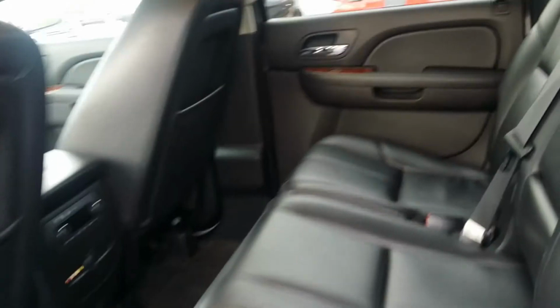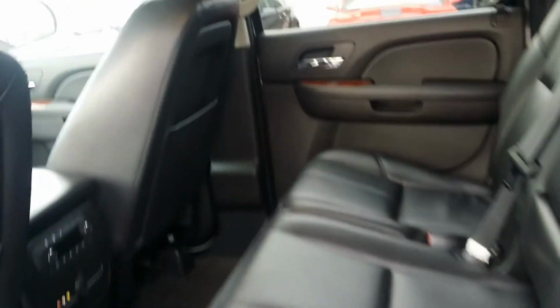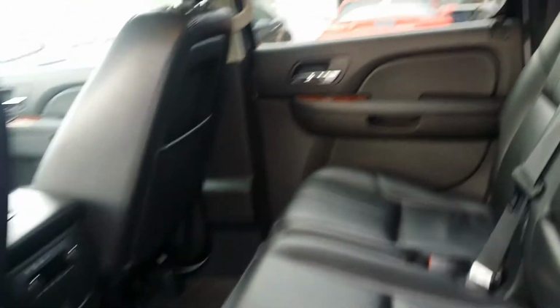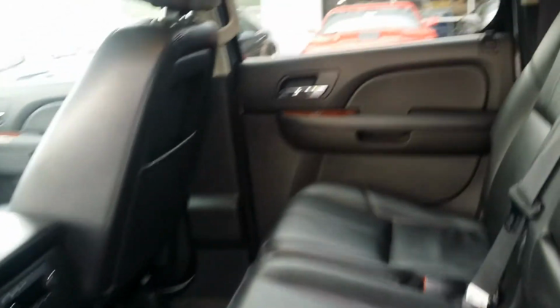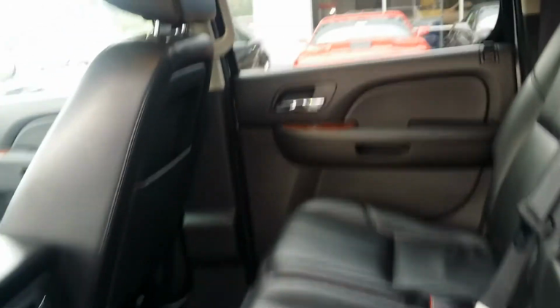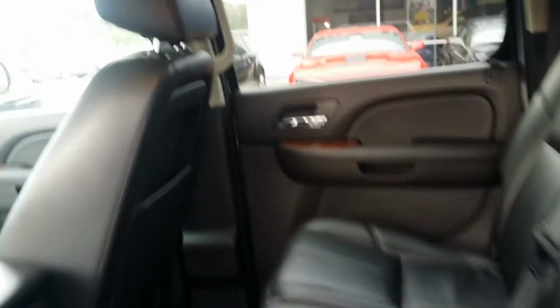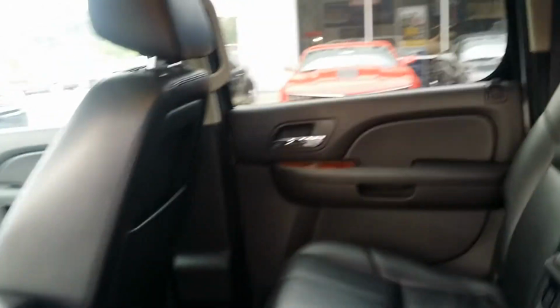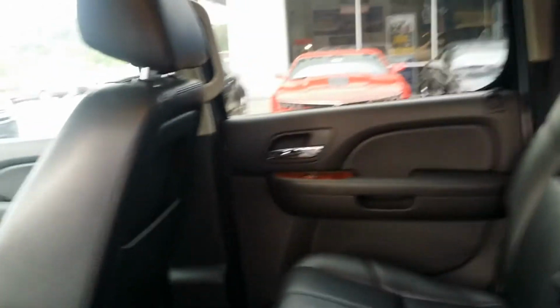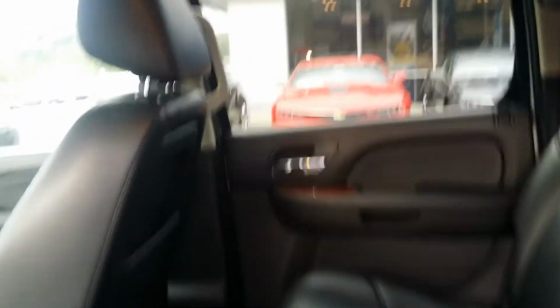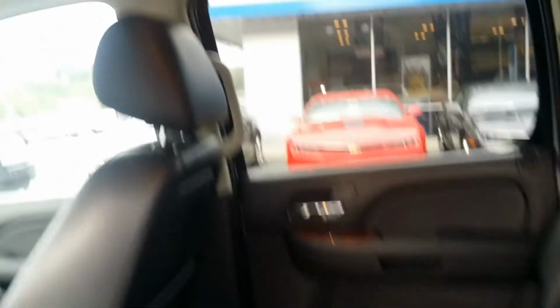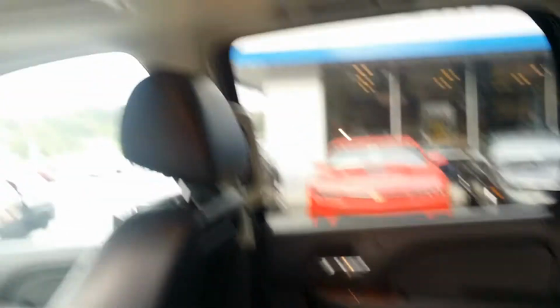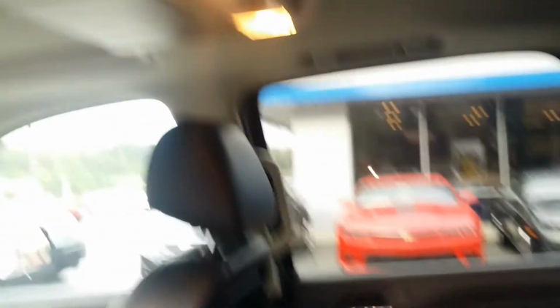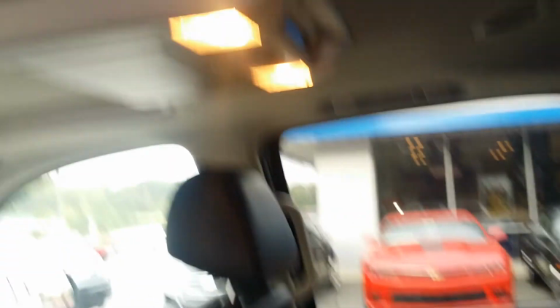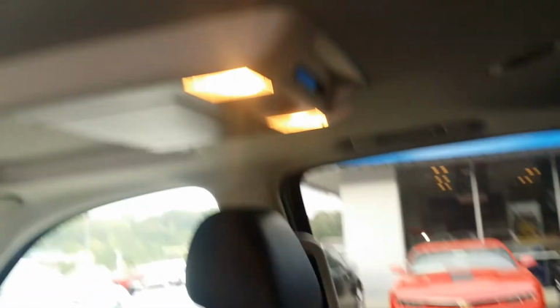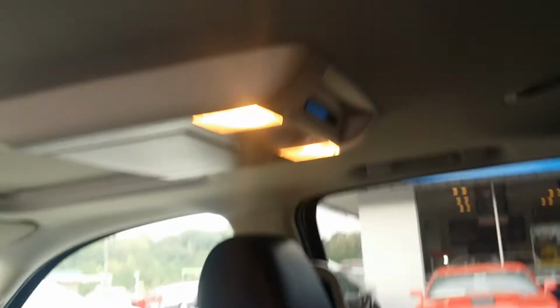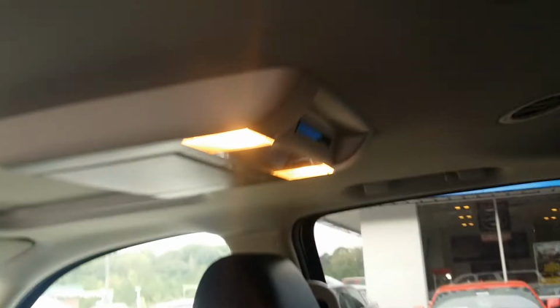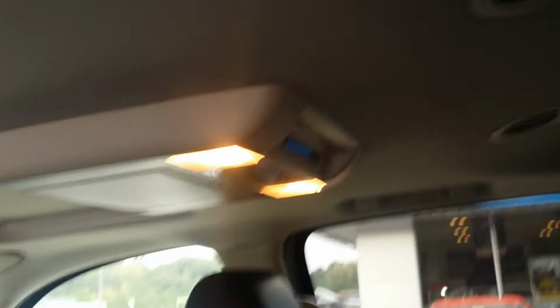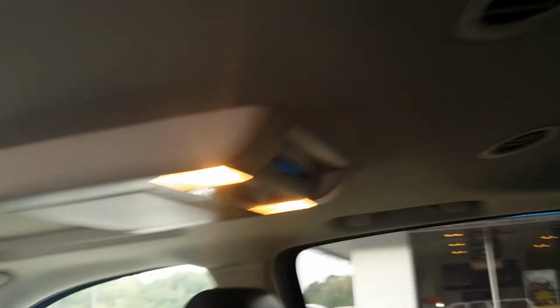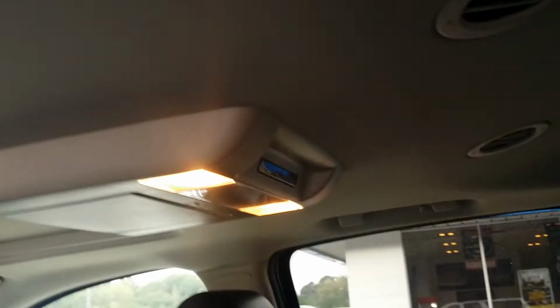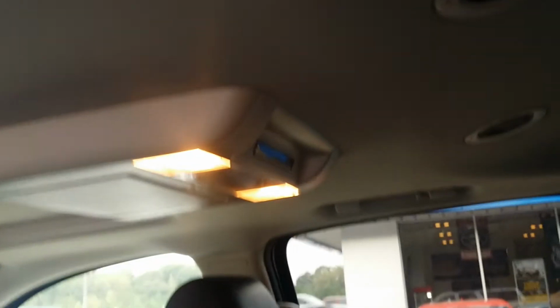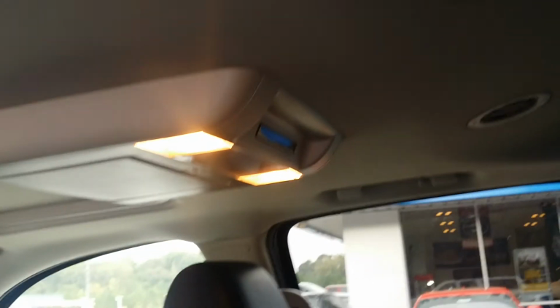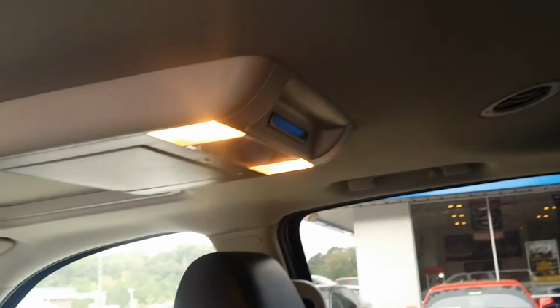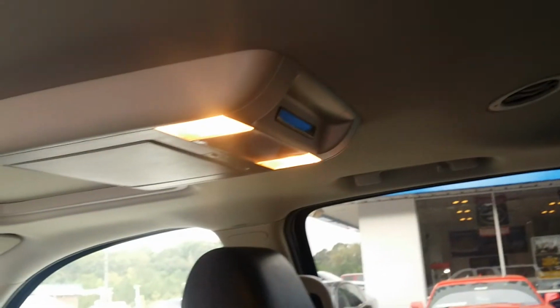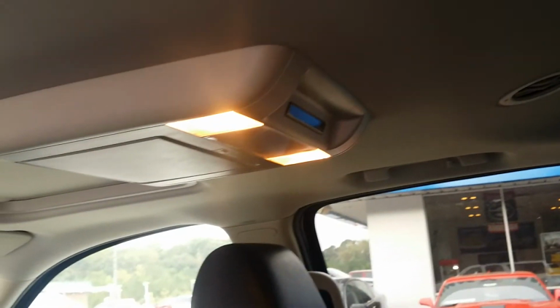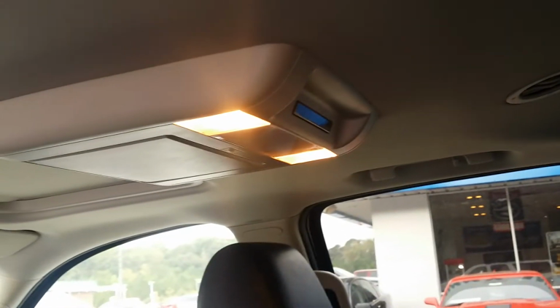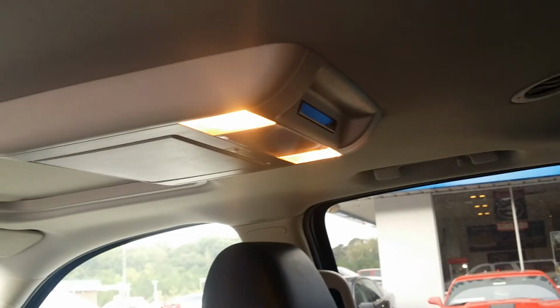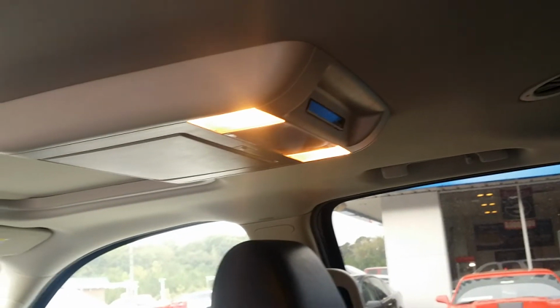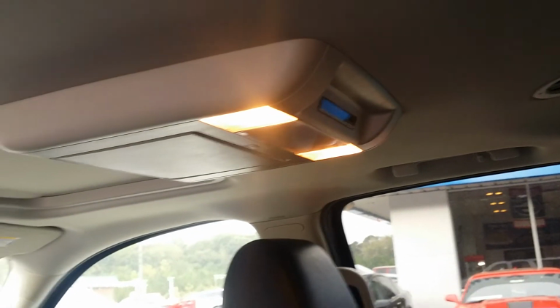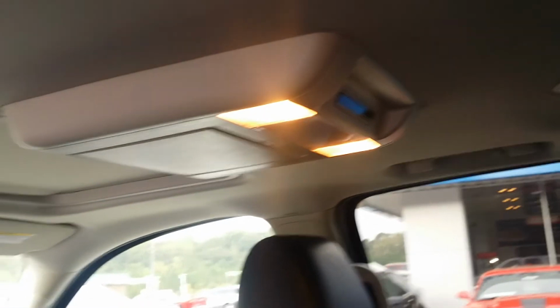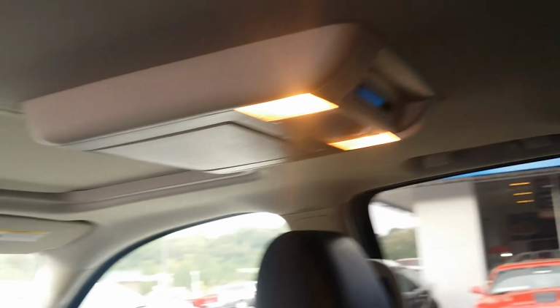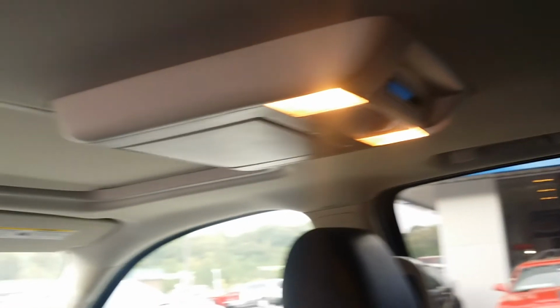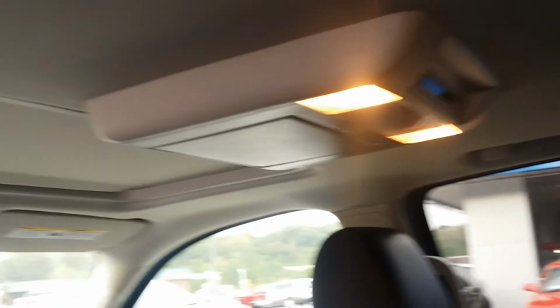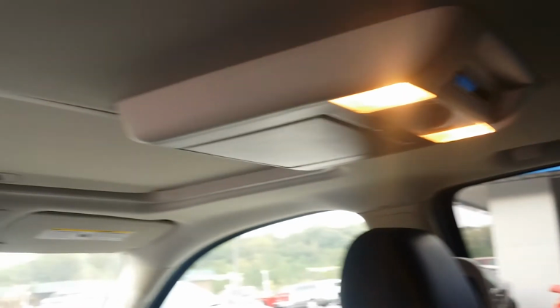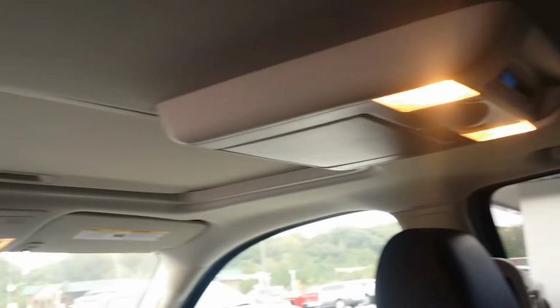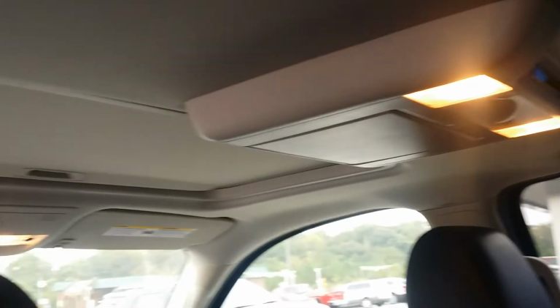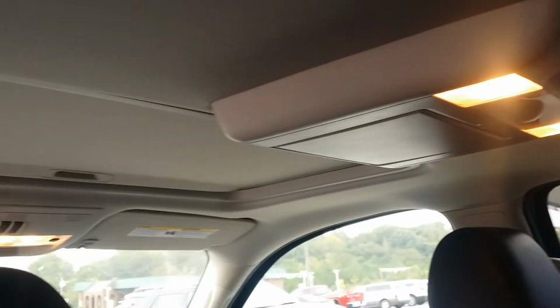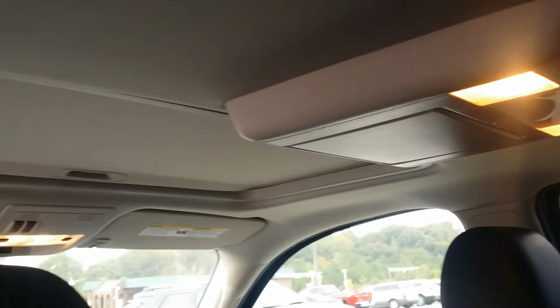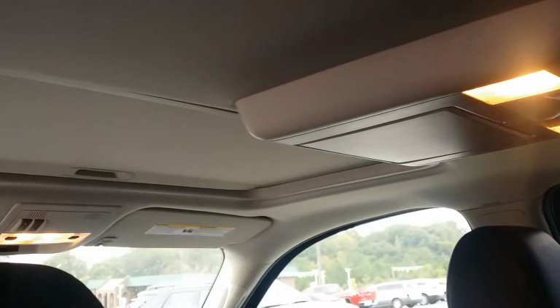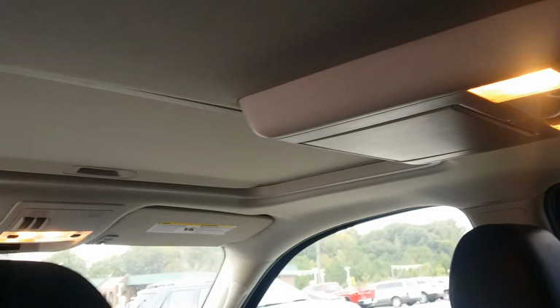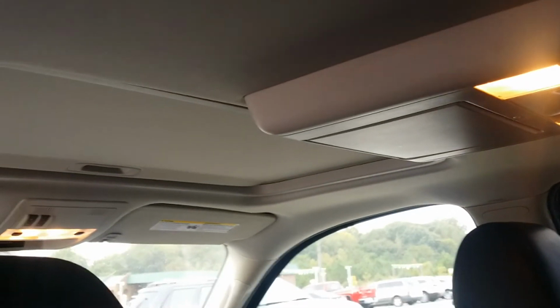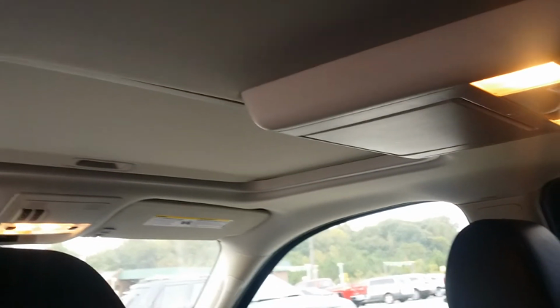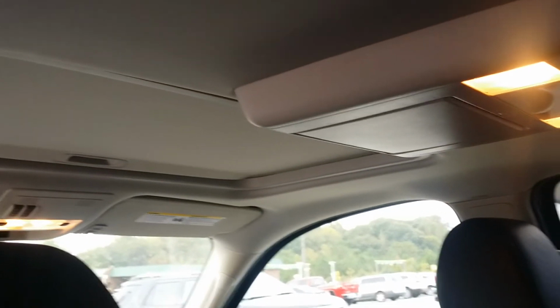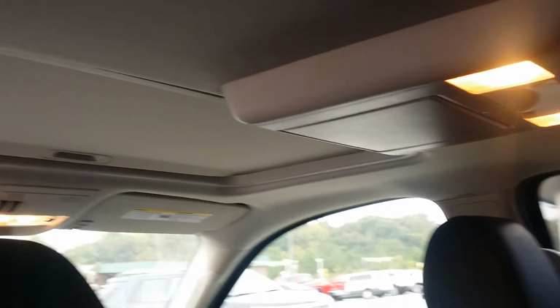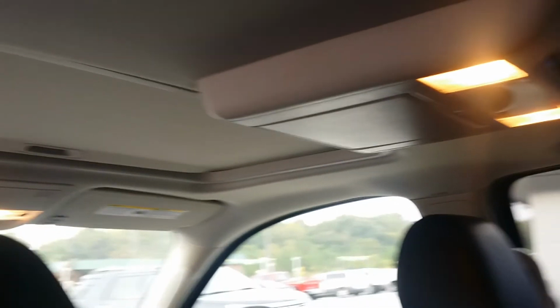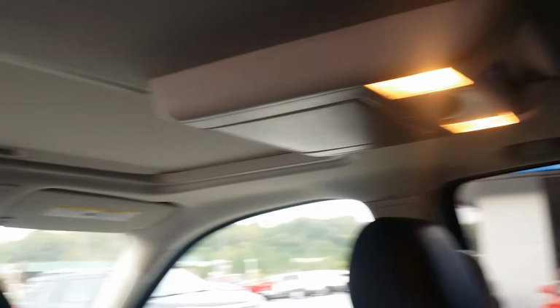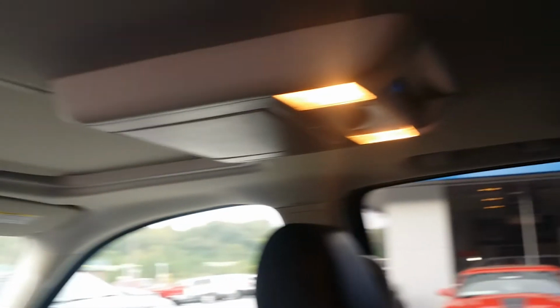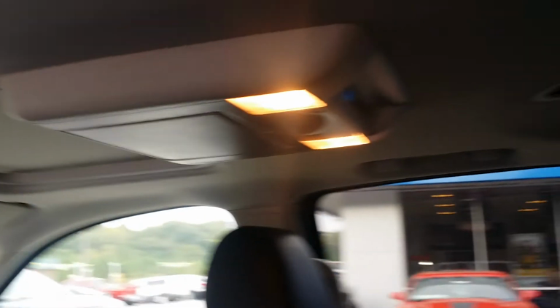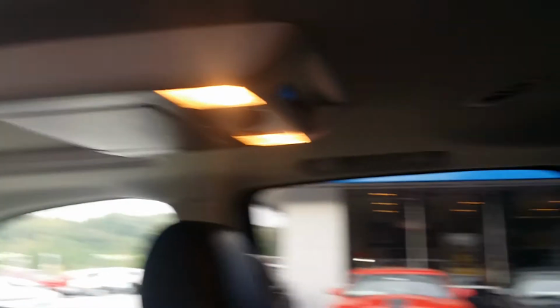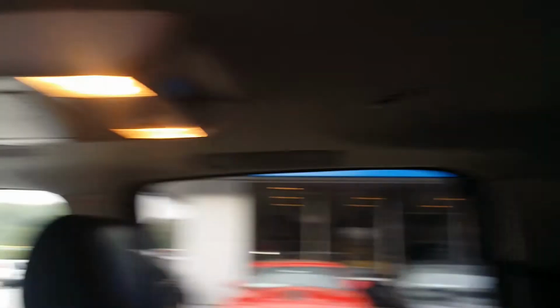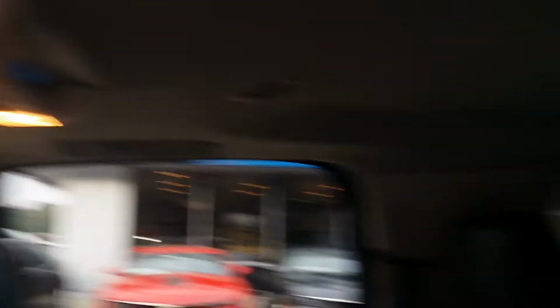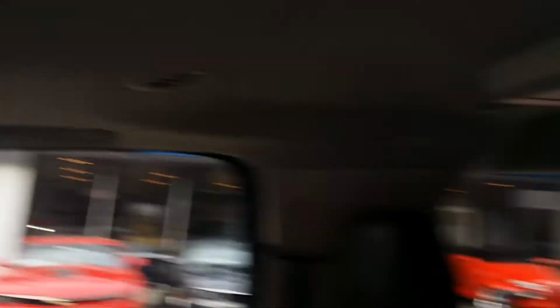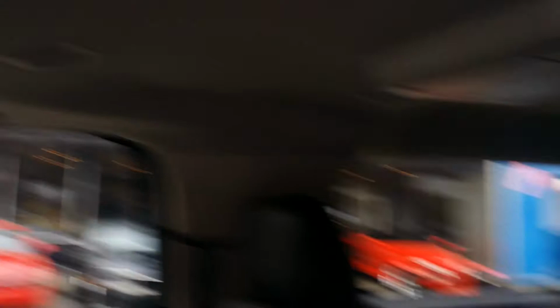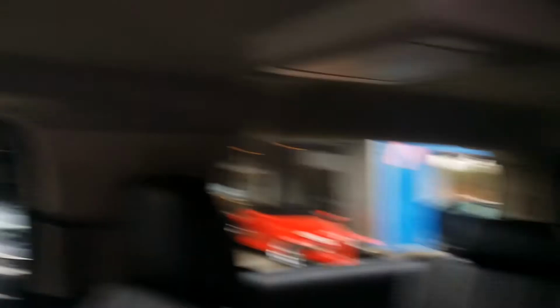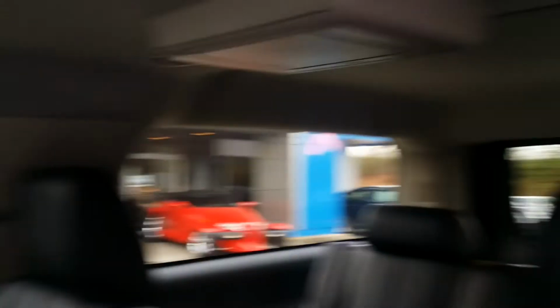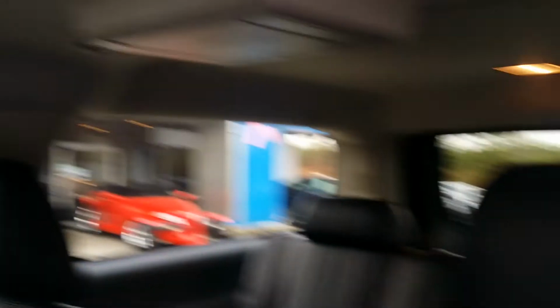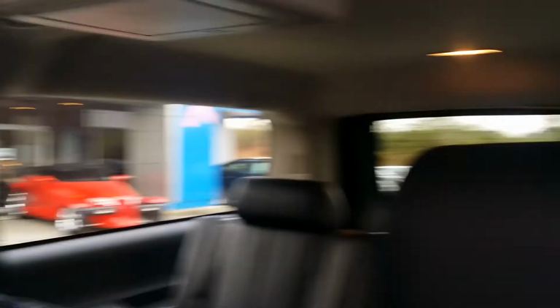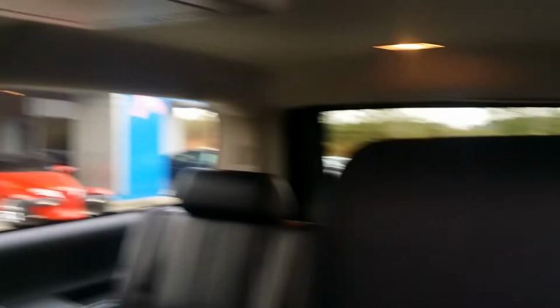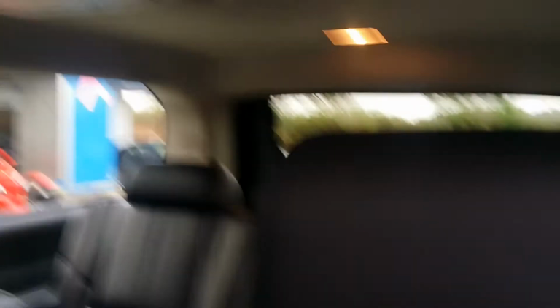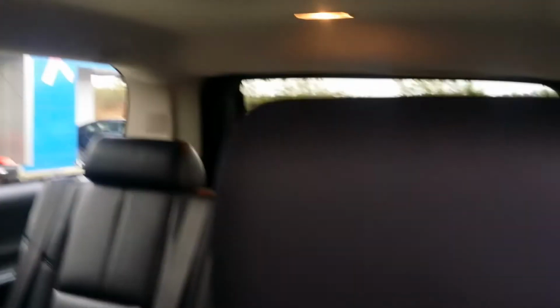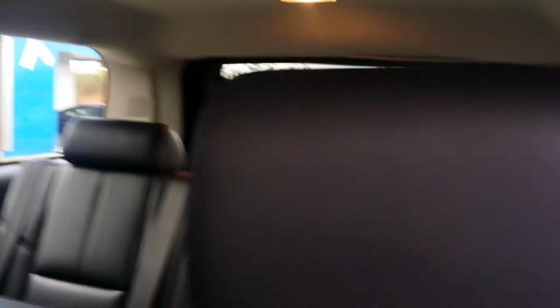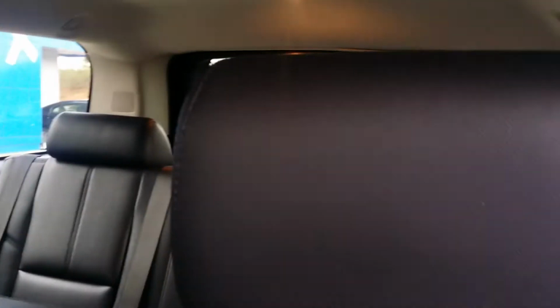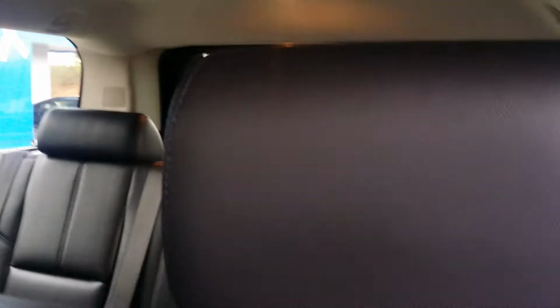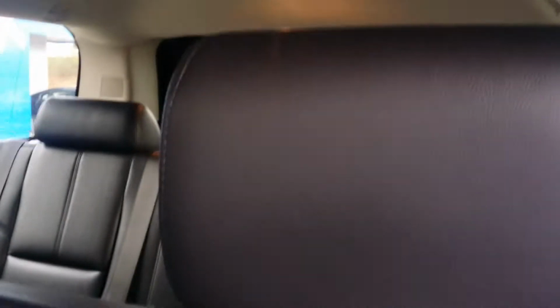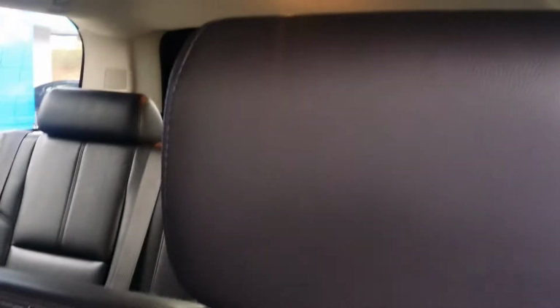This vehicle is also equipped with a DVD player and sunroof, and has third row seating.